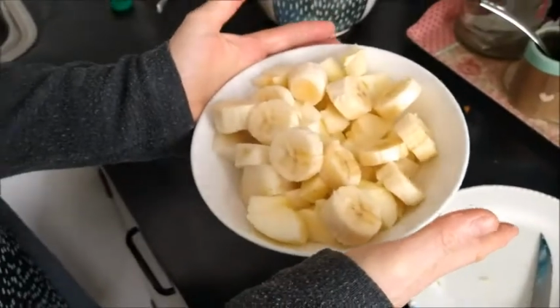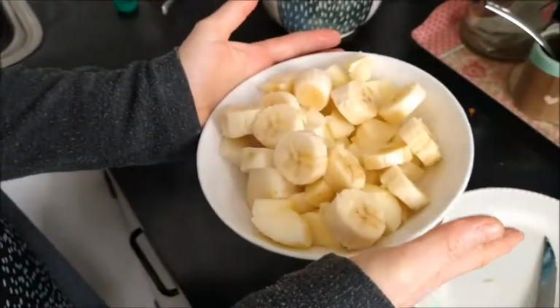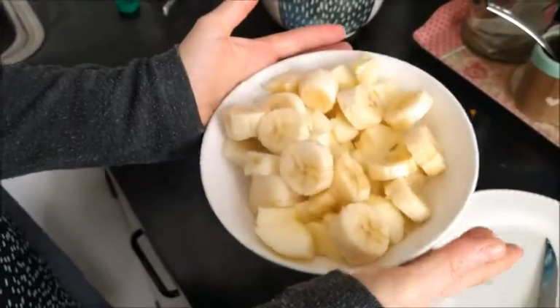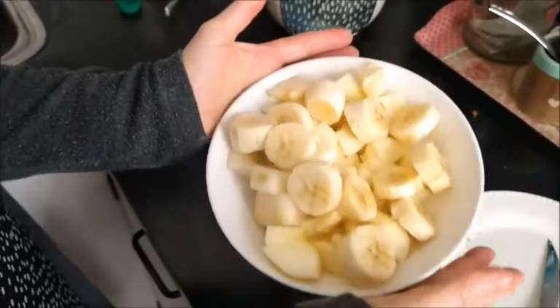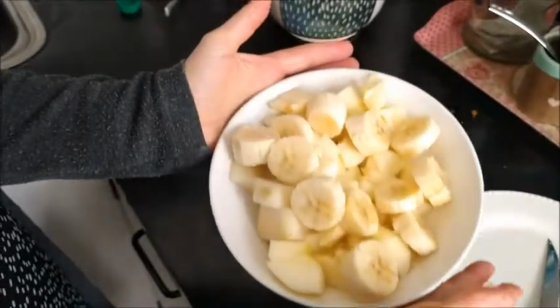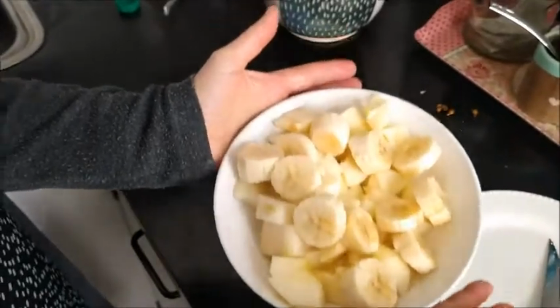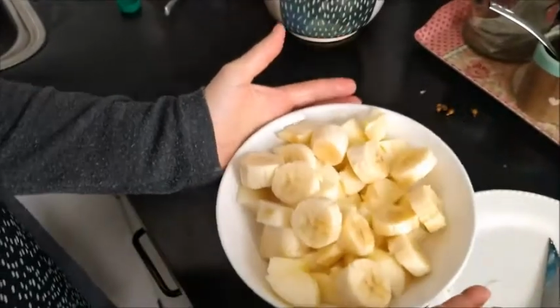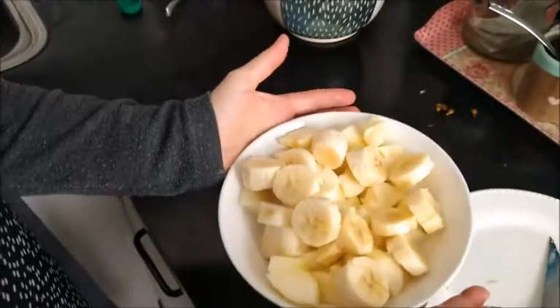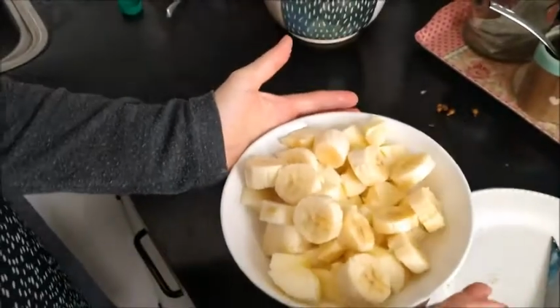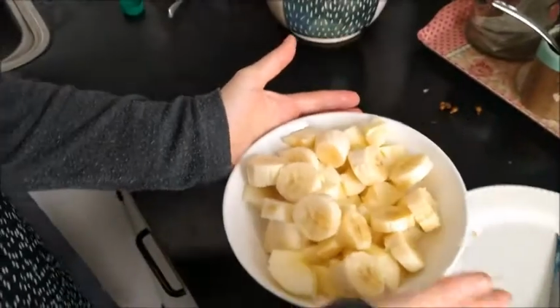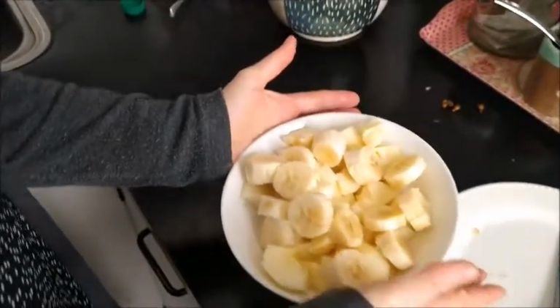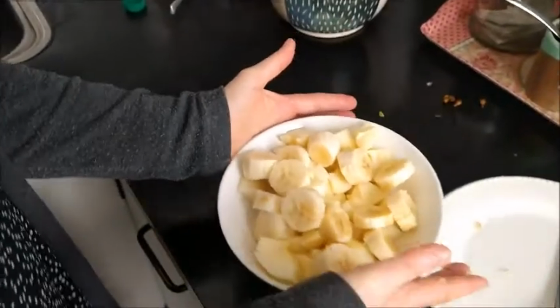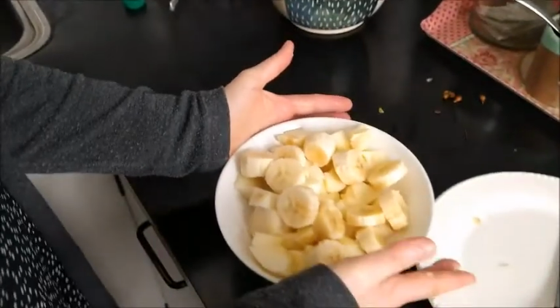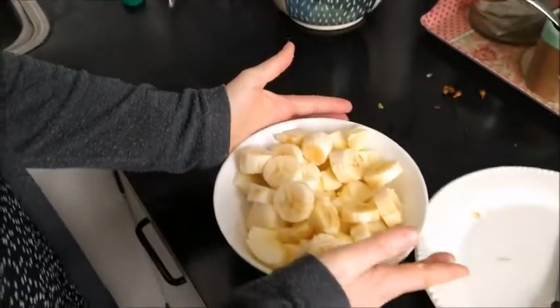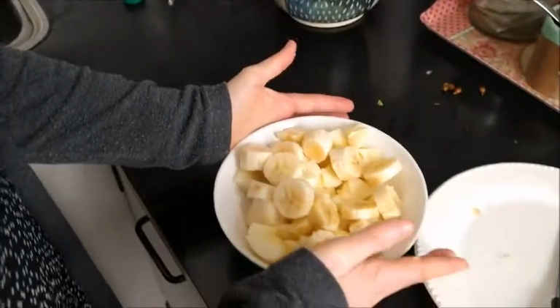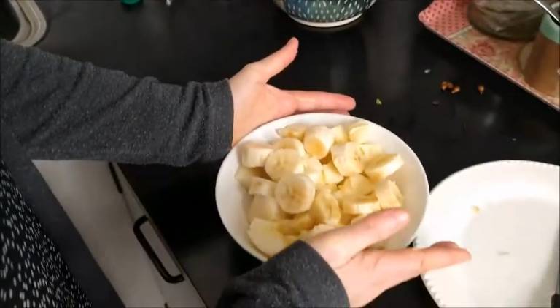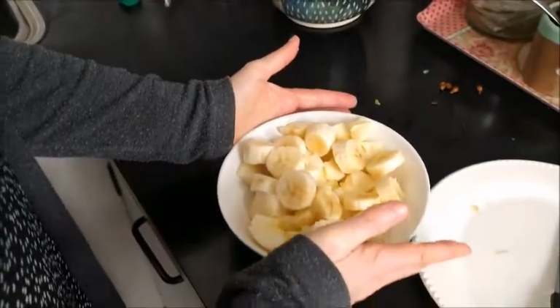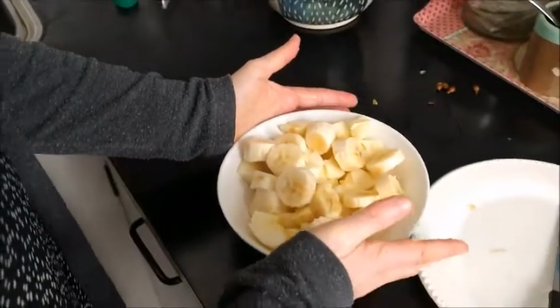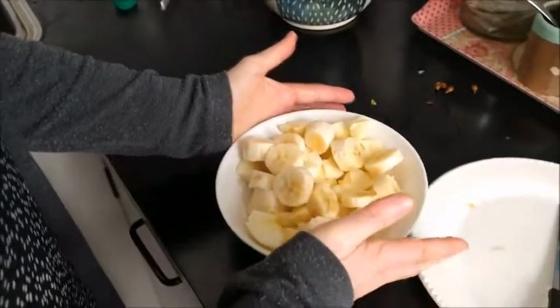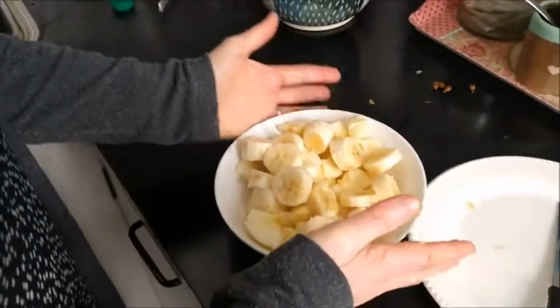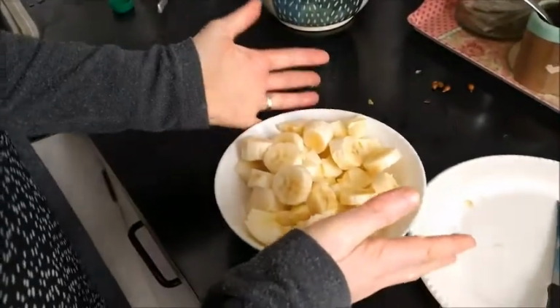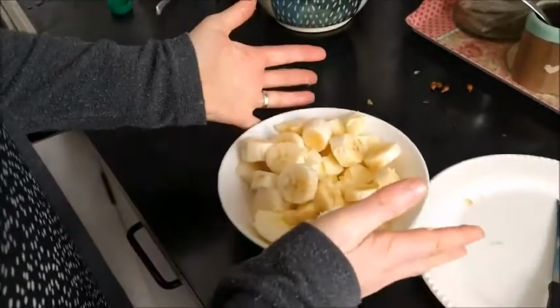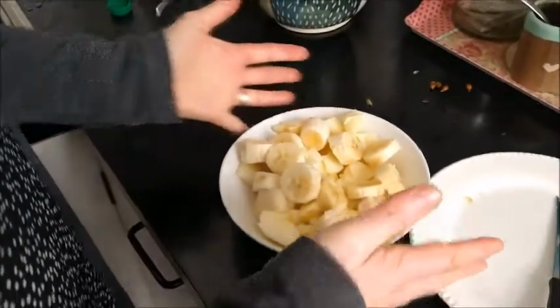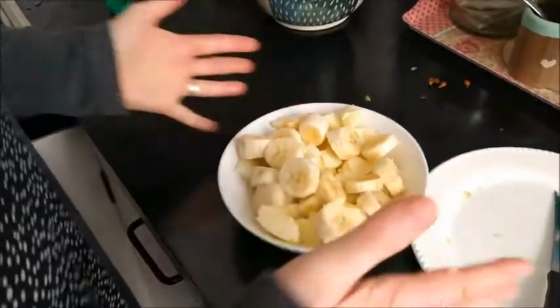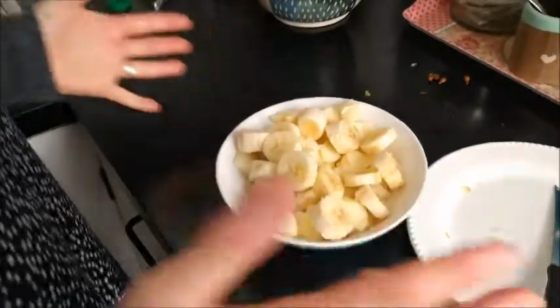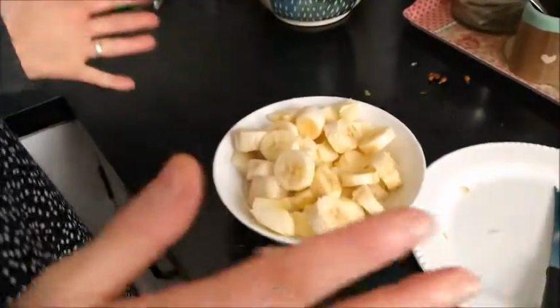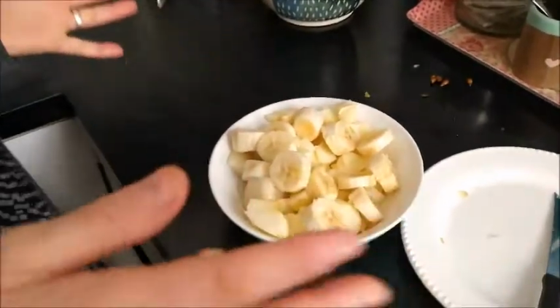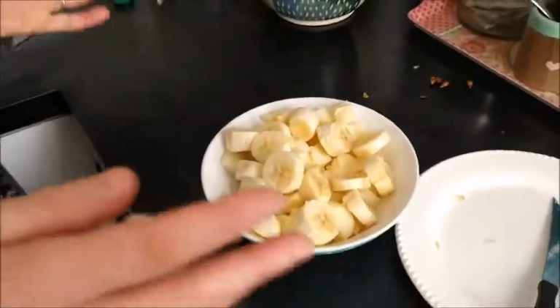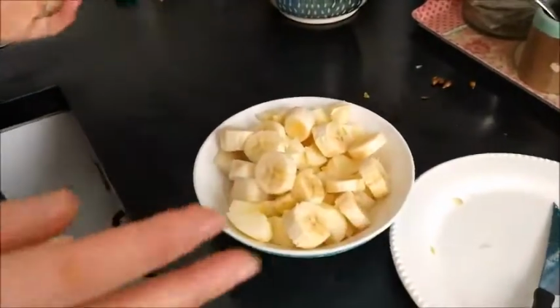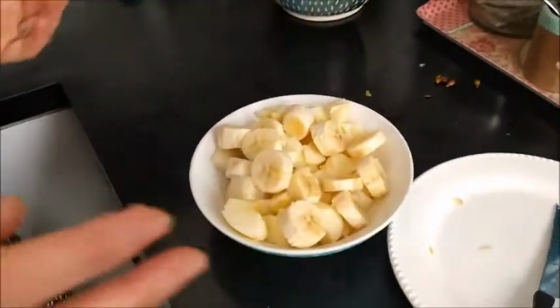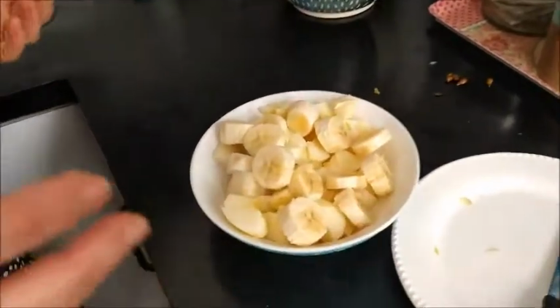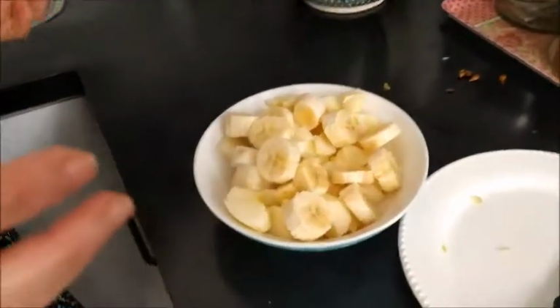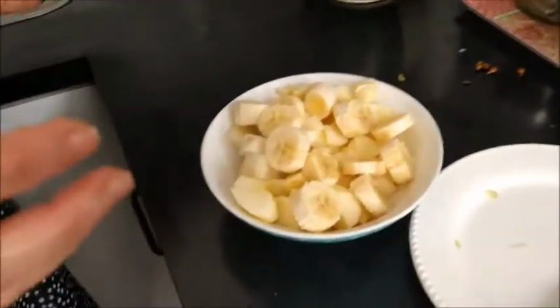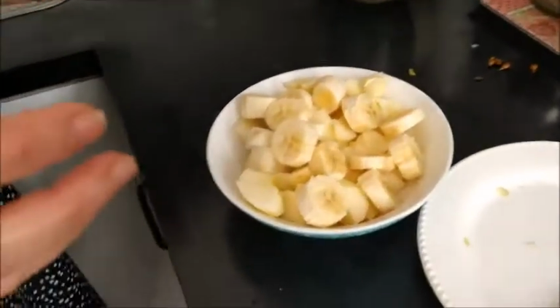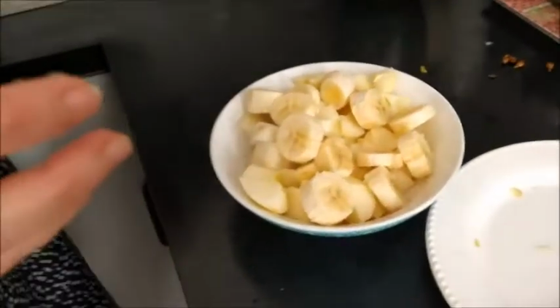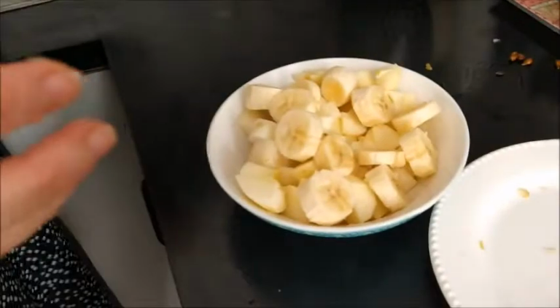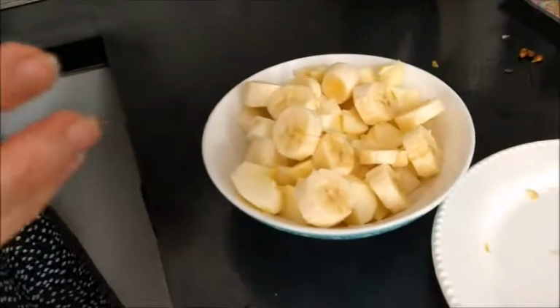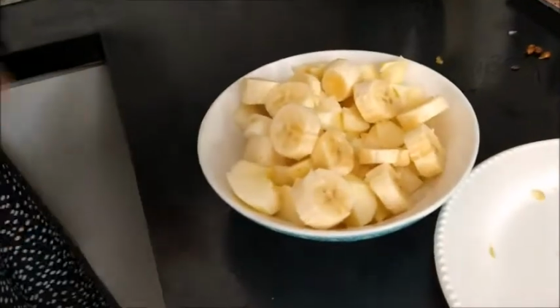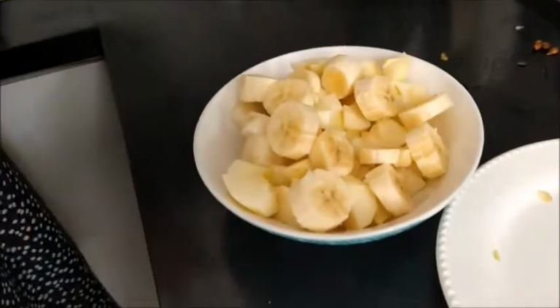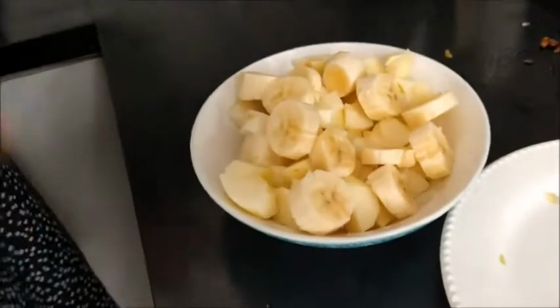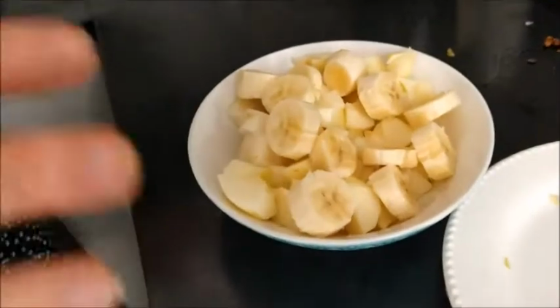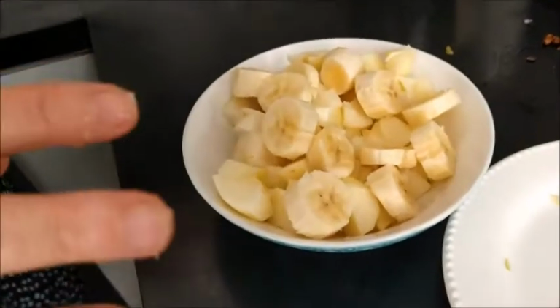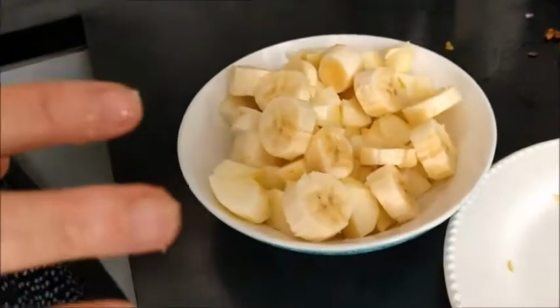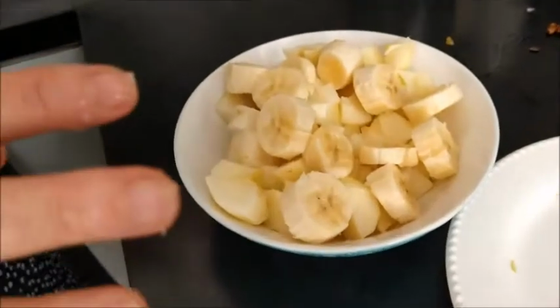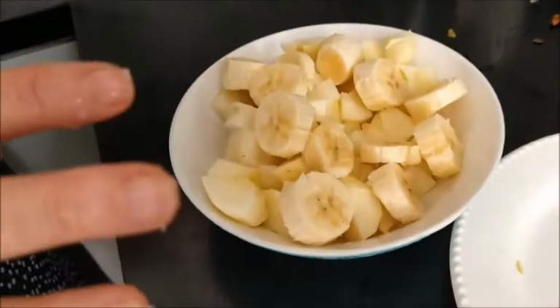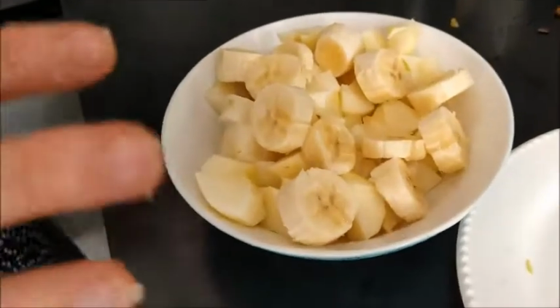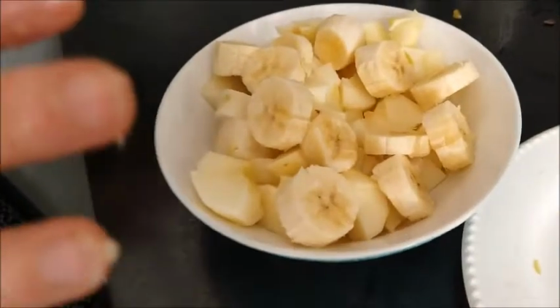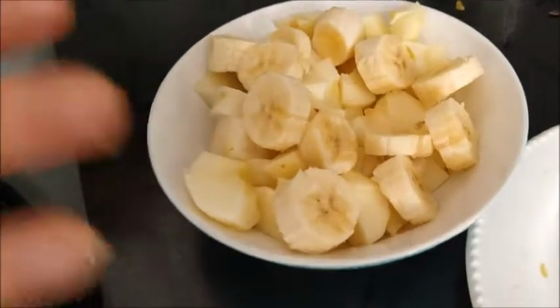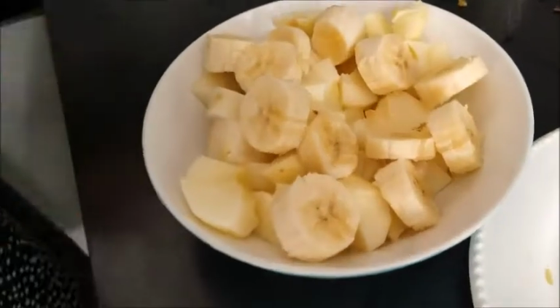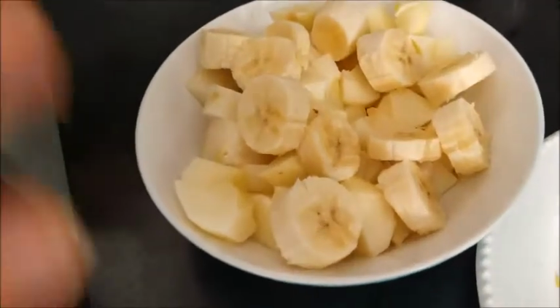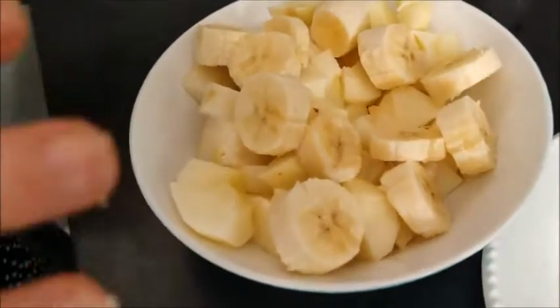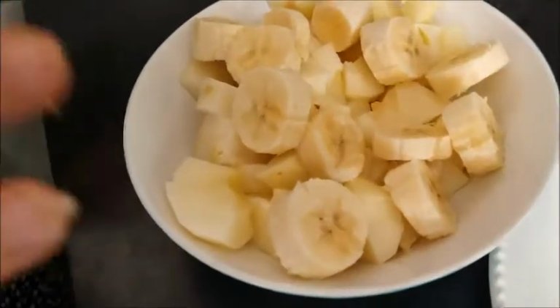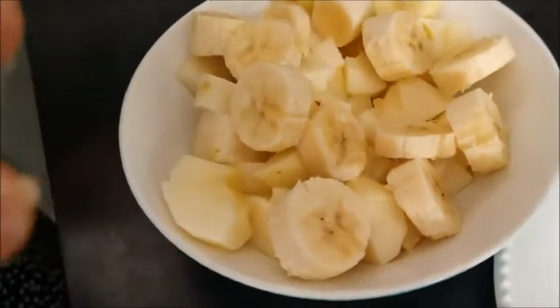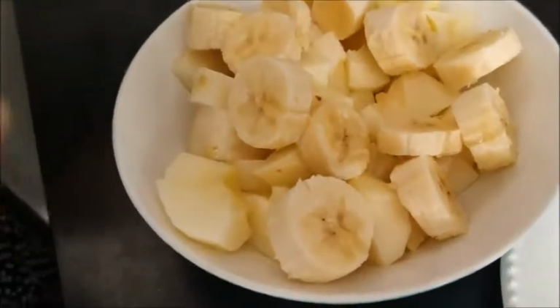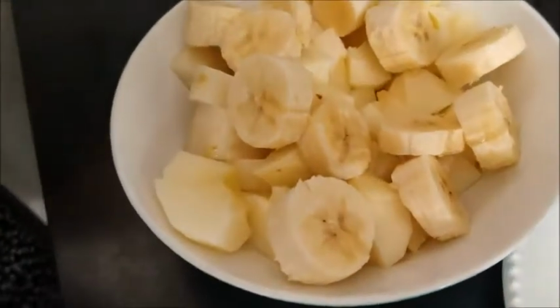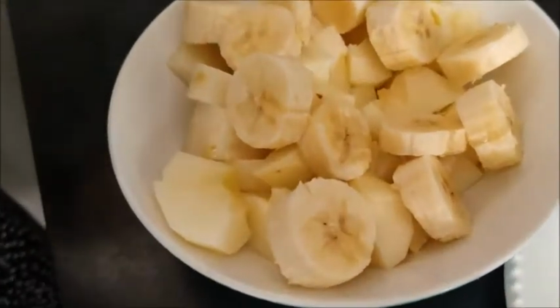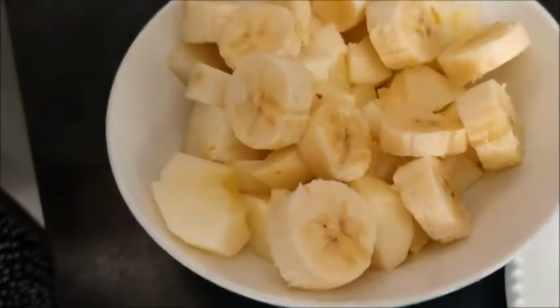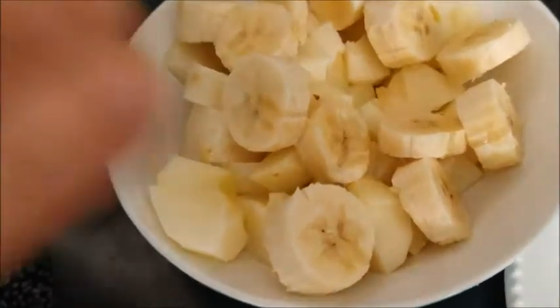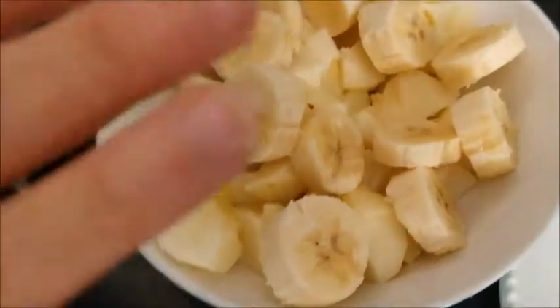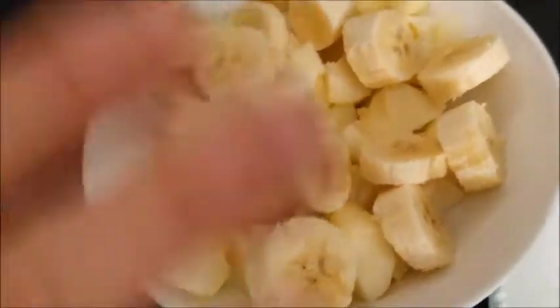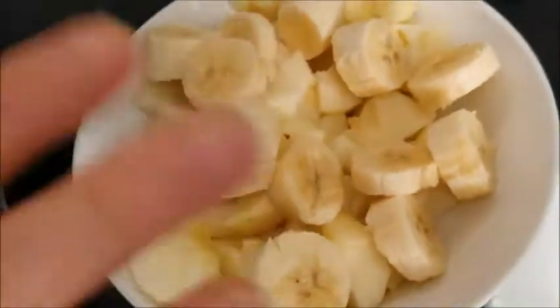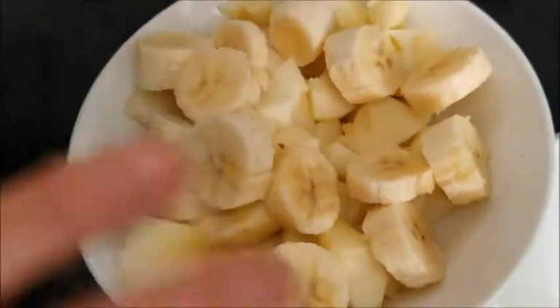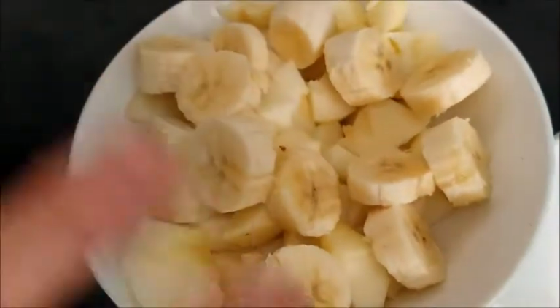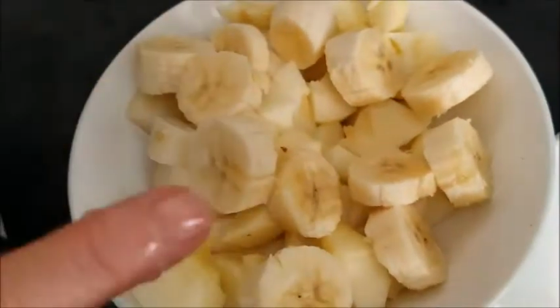Mmm, what a delicious fruit salad. I am going to eat my fruit salad. Bye-bye!